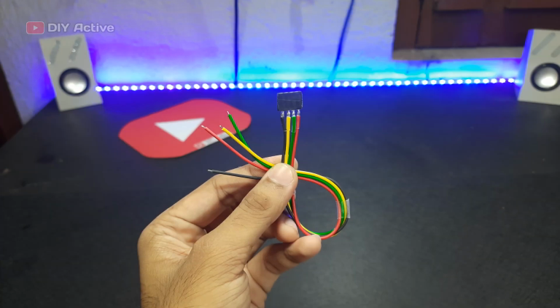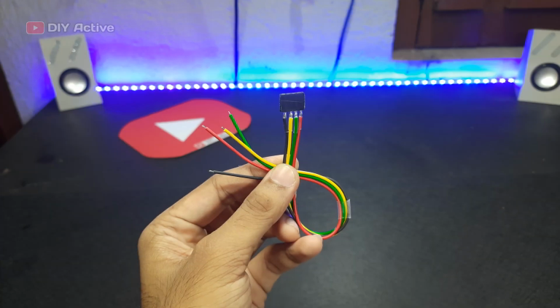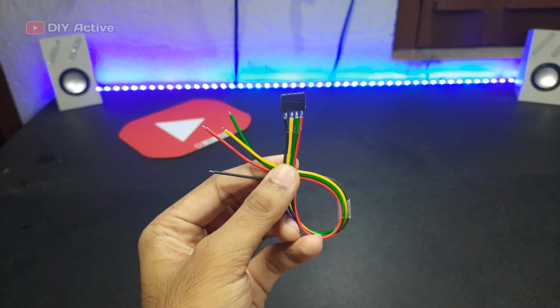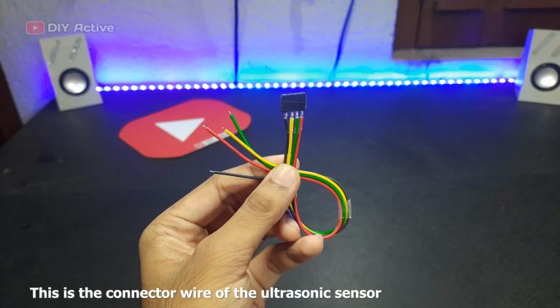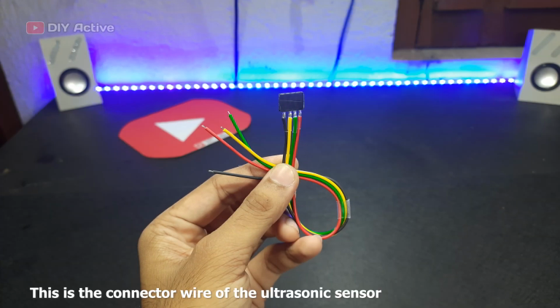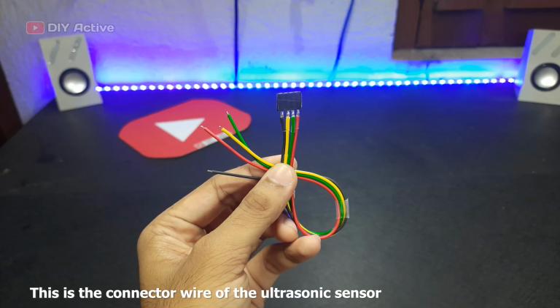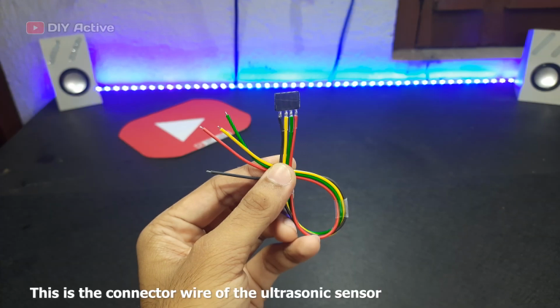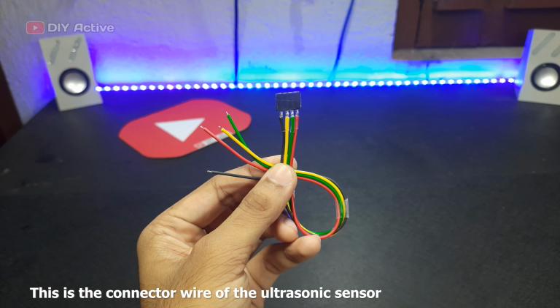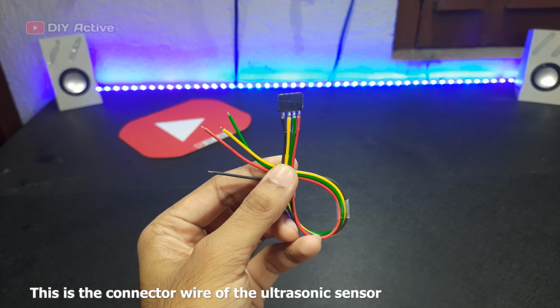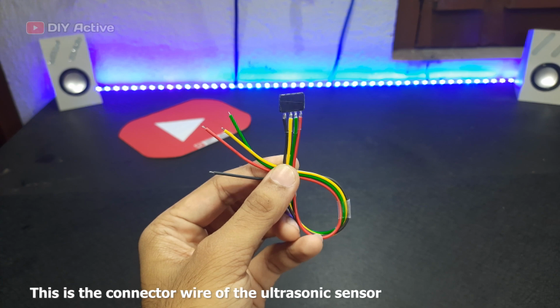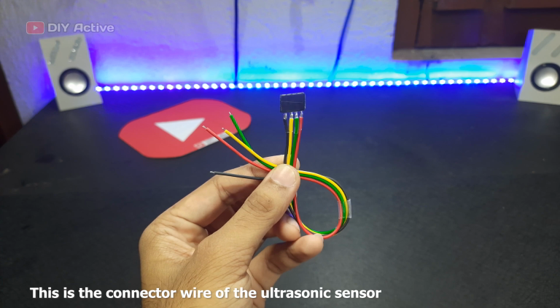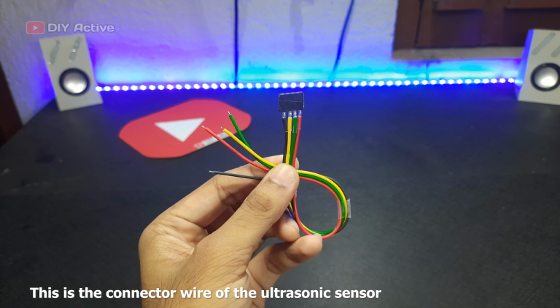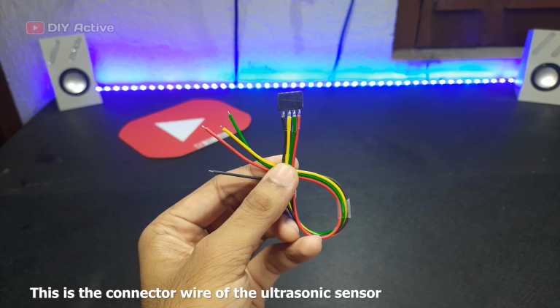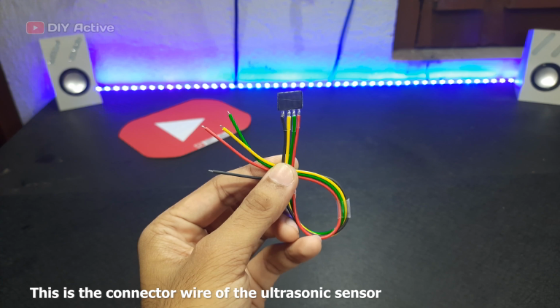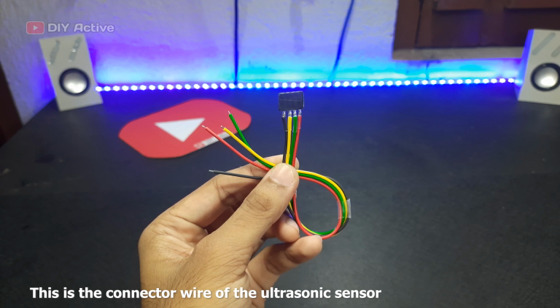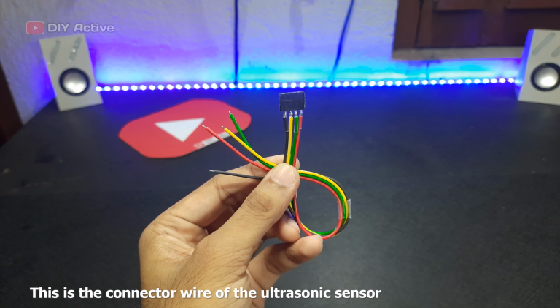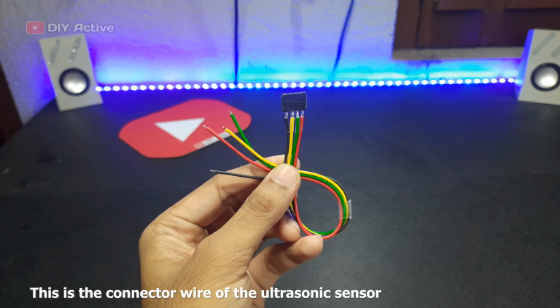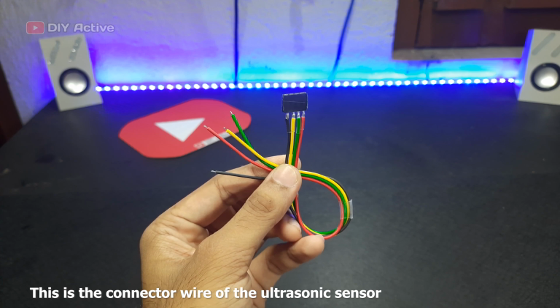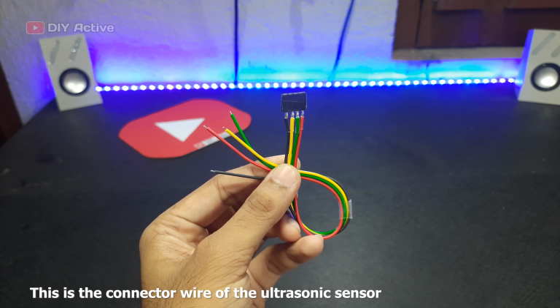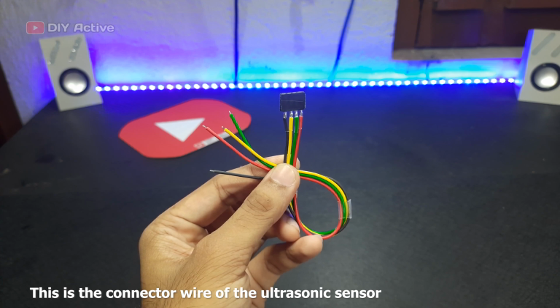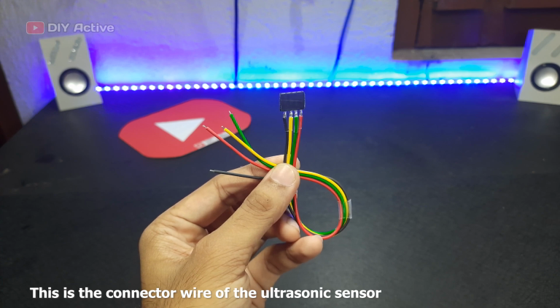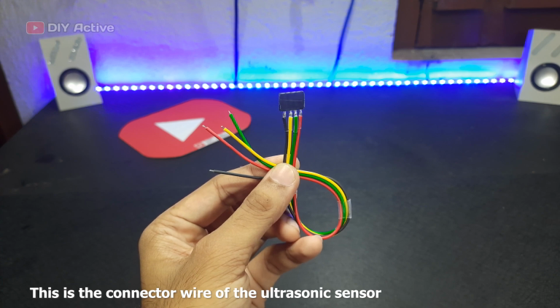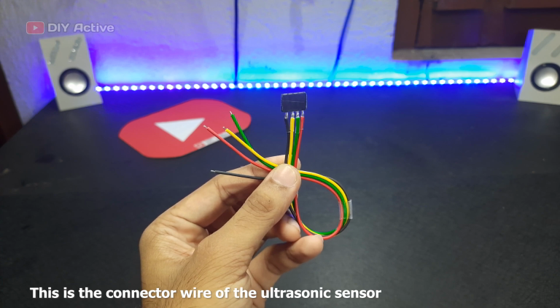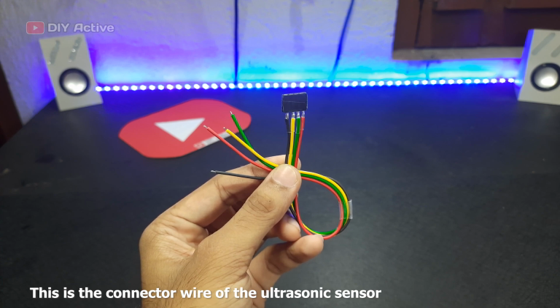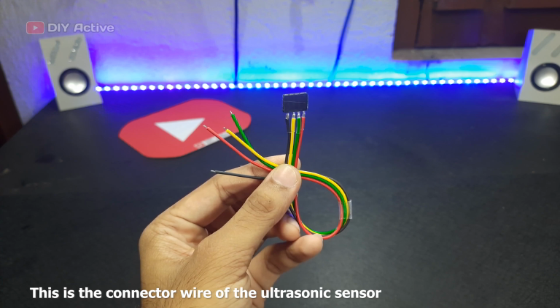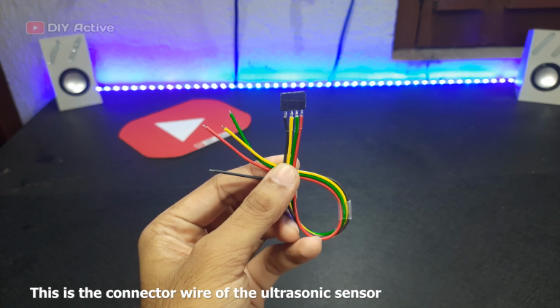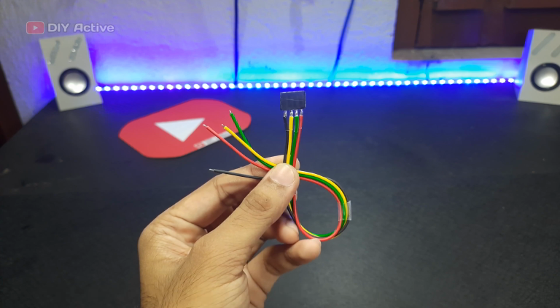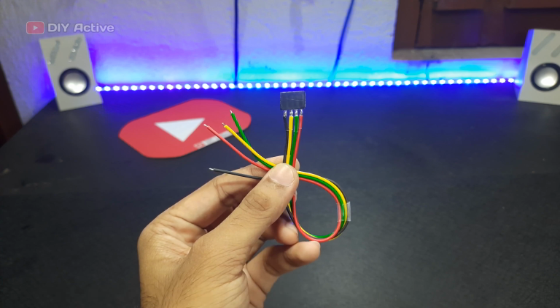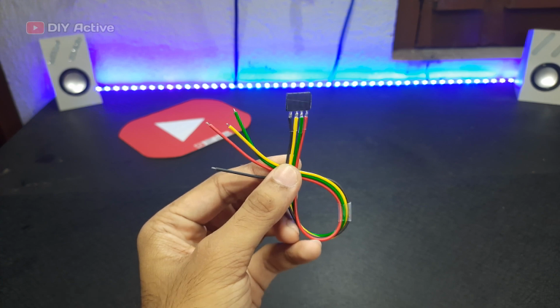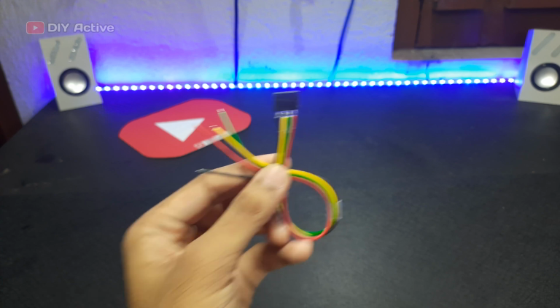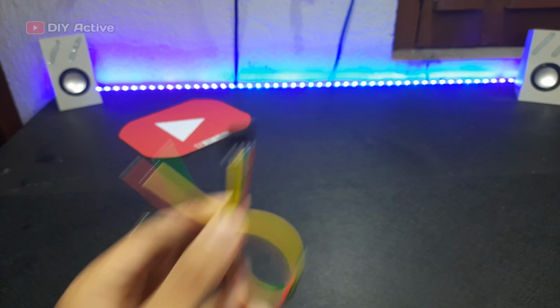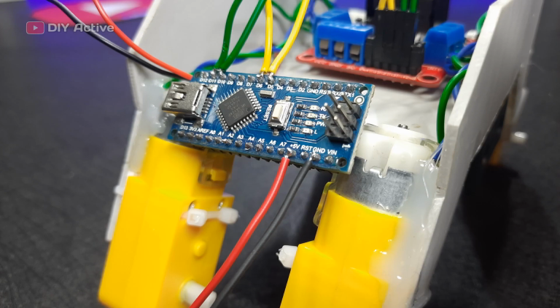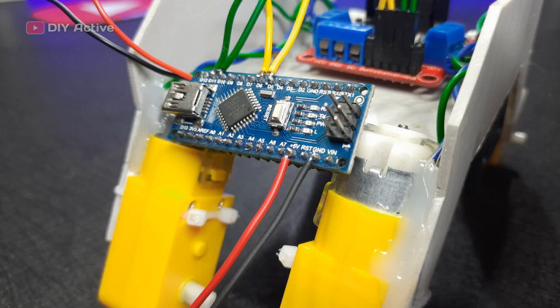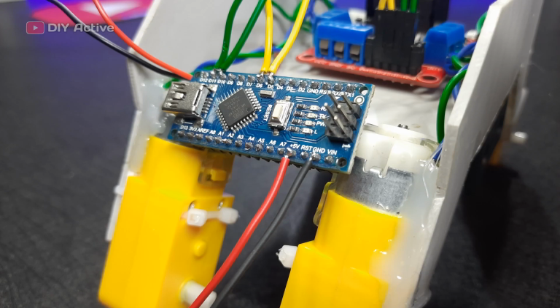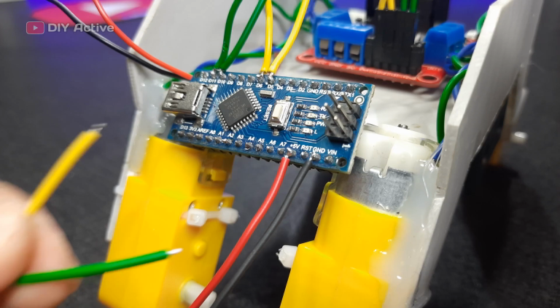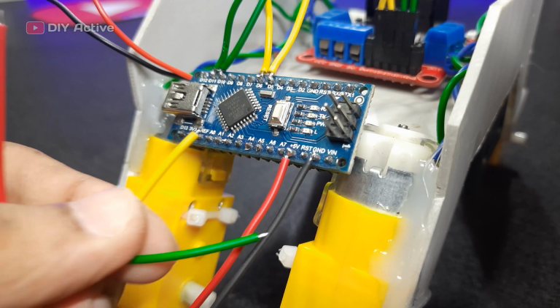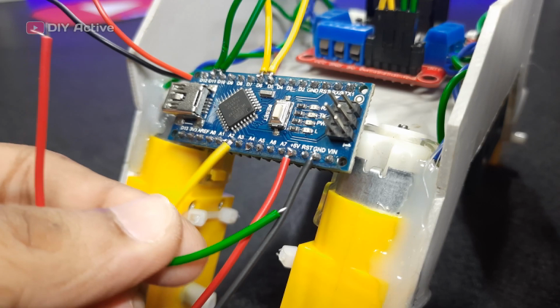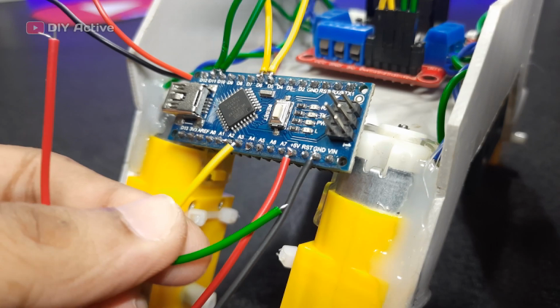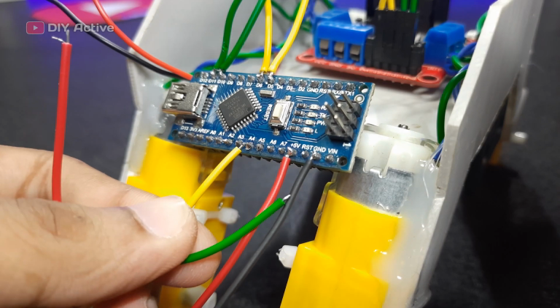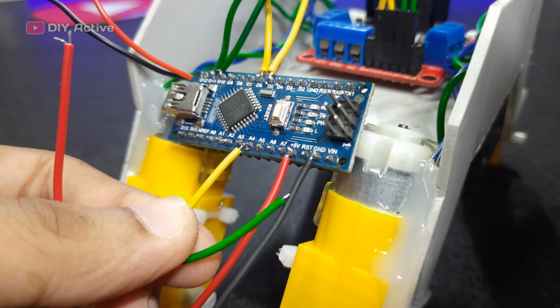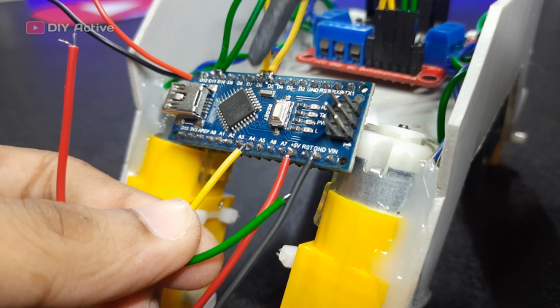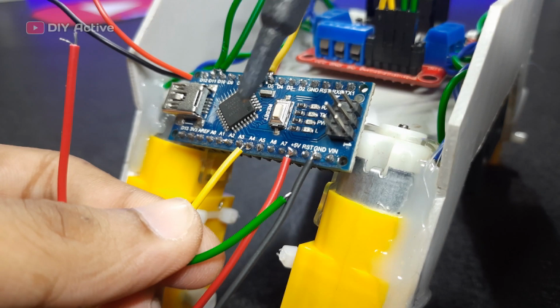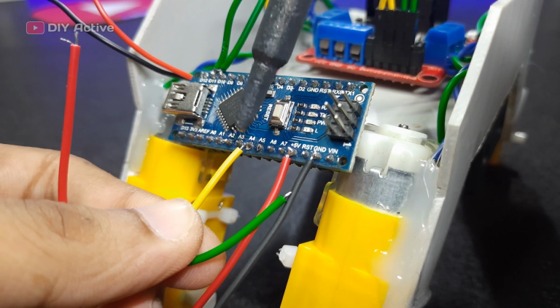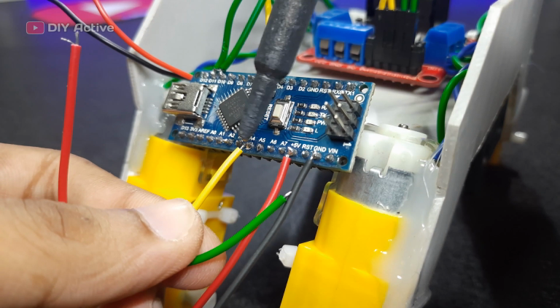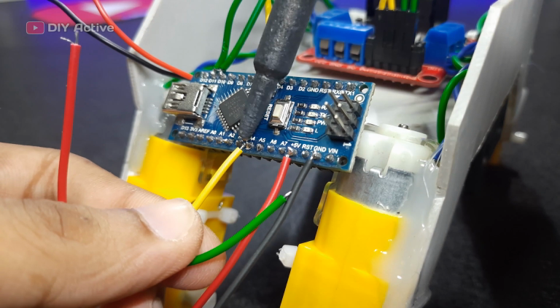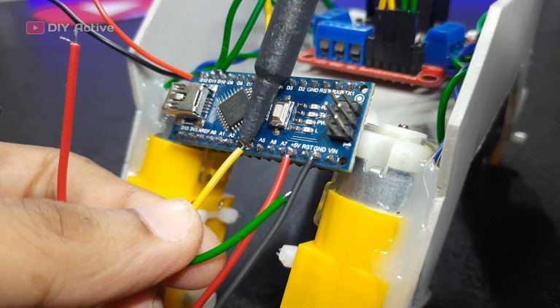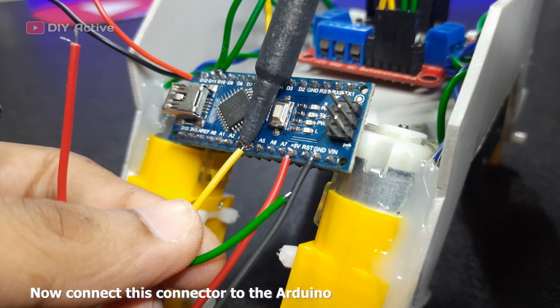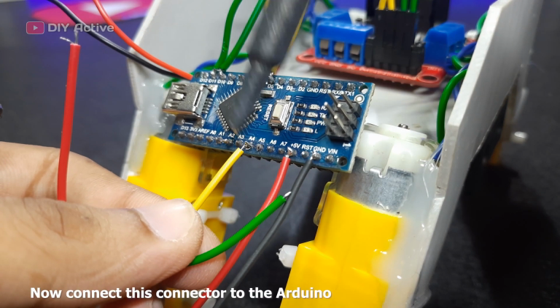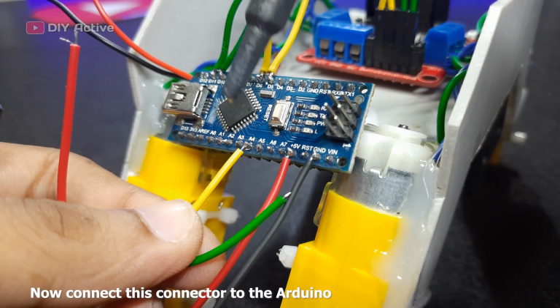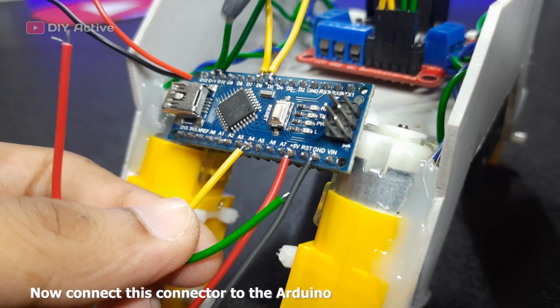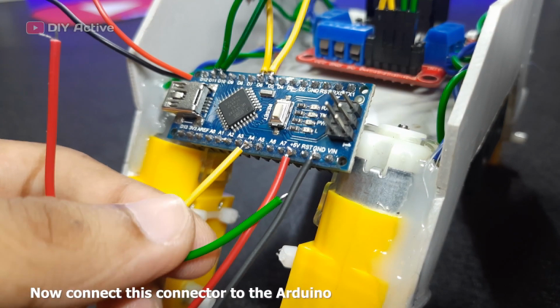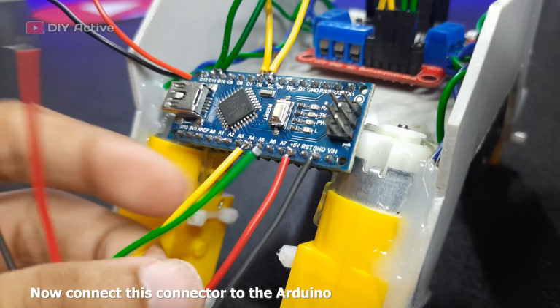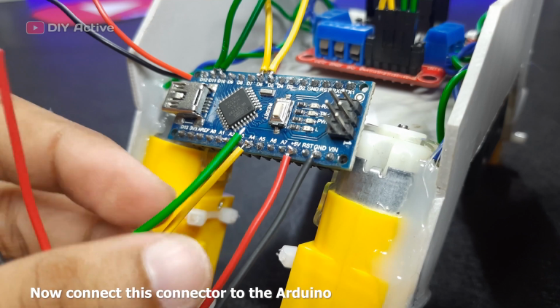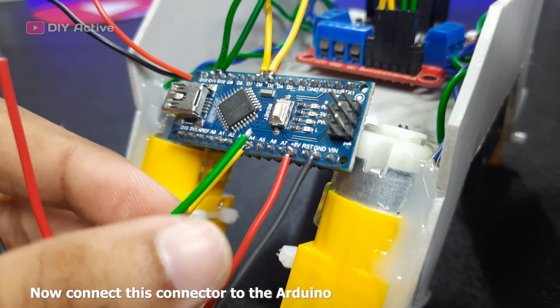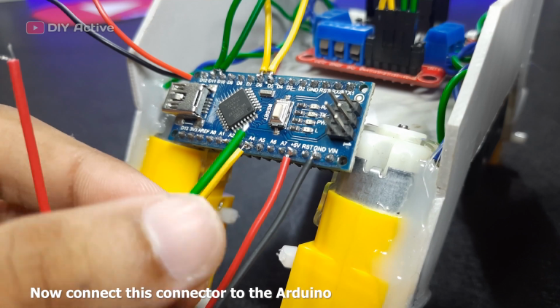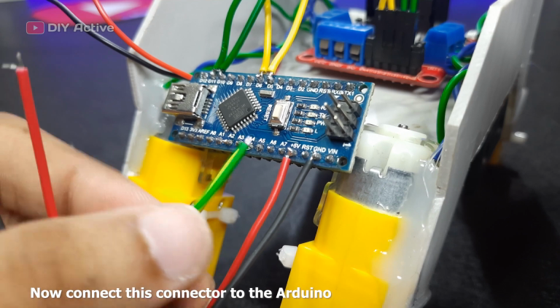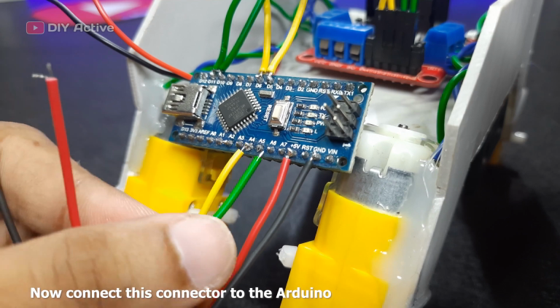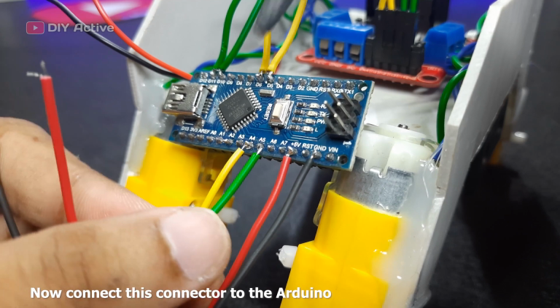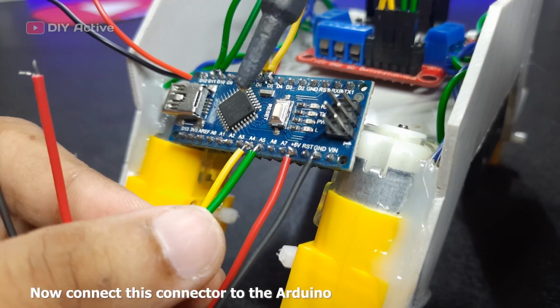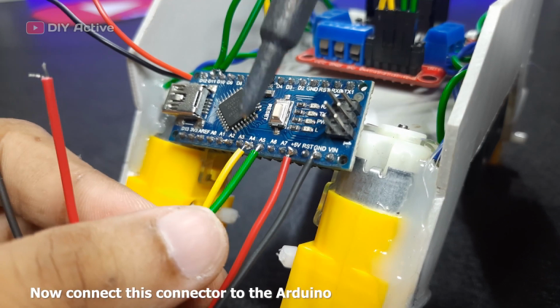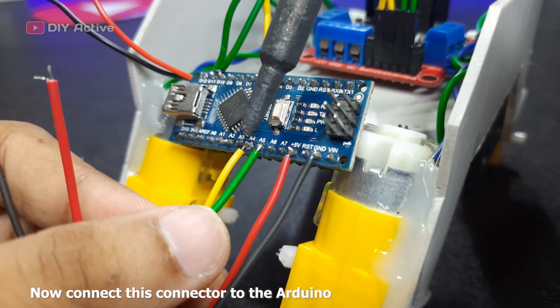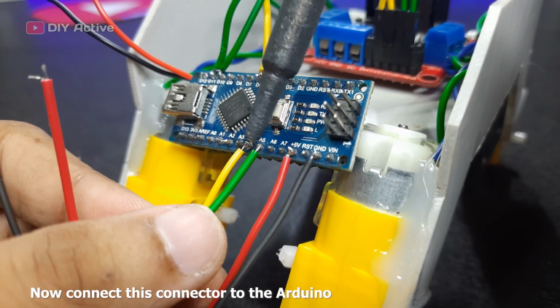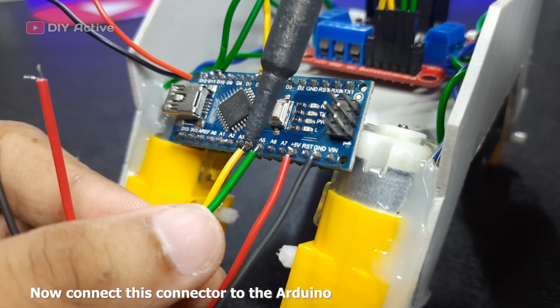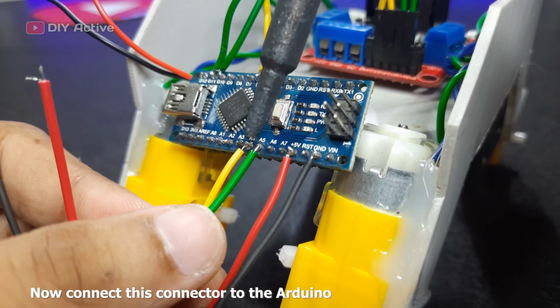This is the connector wire of the ultrasonic sensor. Now, connect this connector to the Arduino.